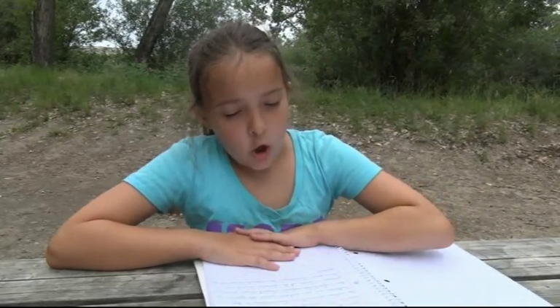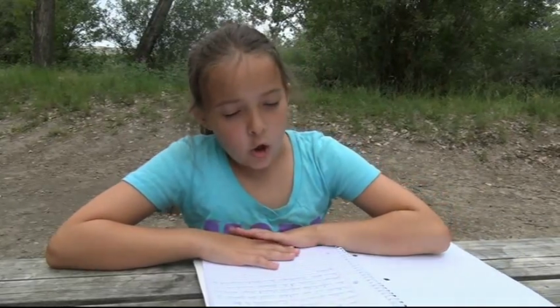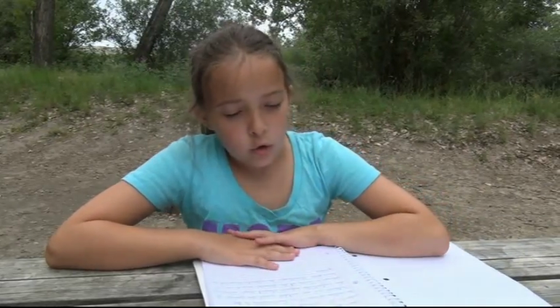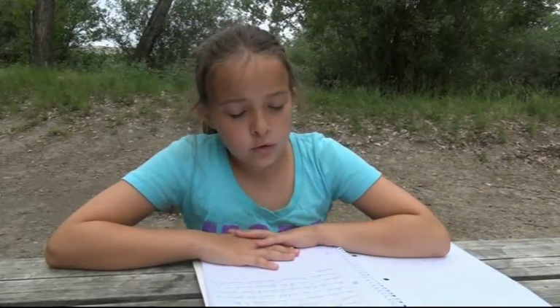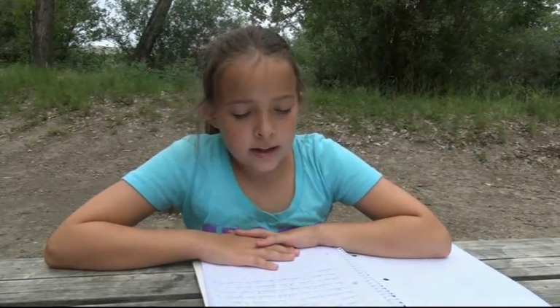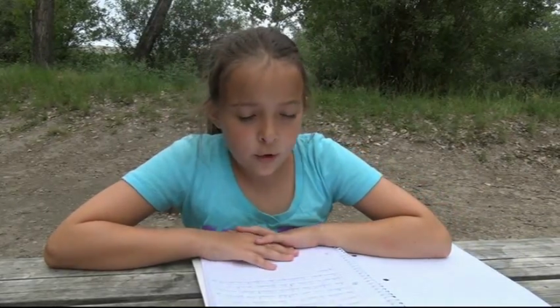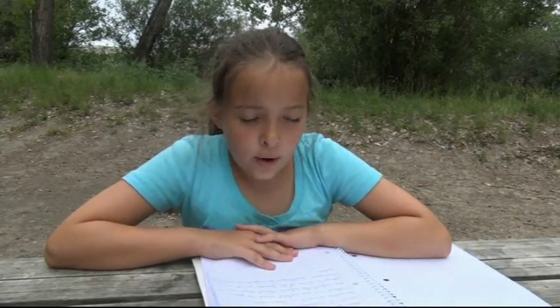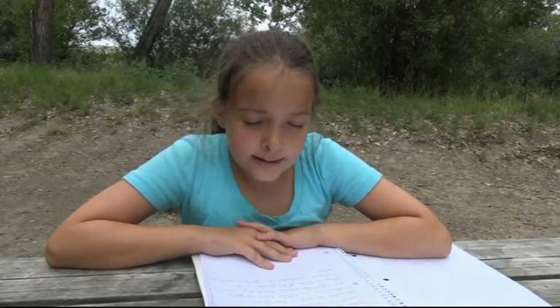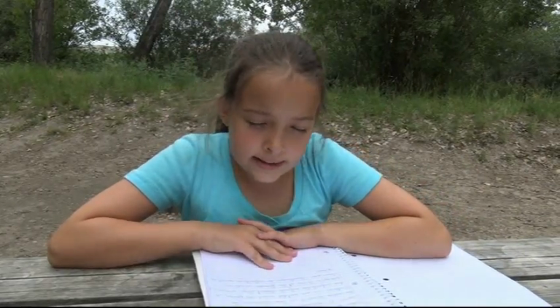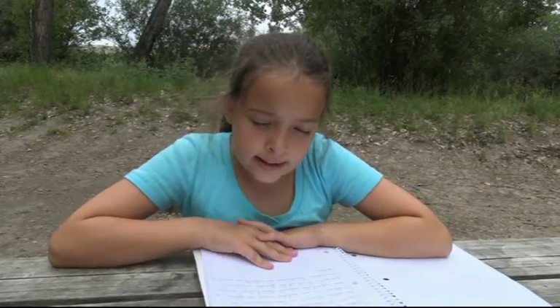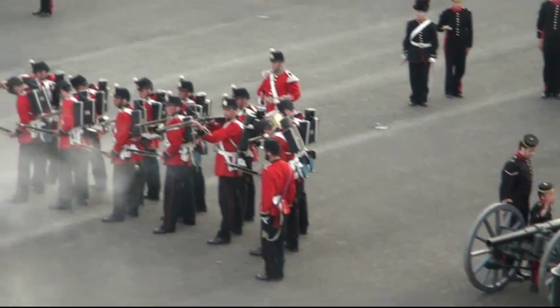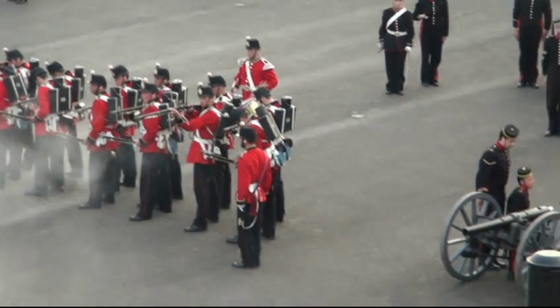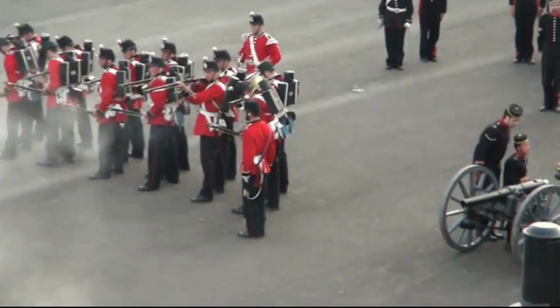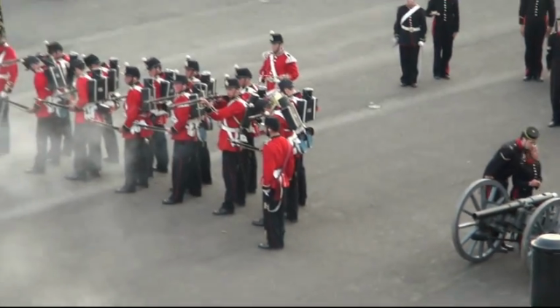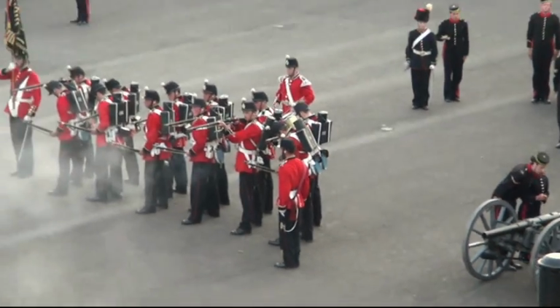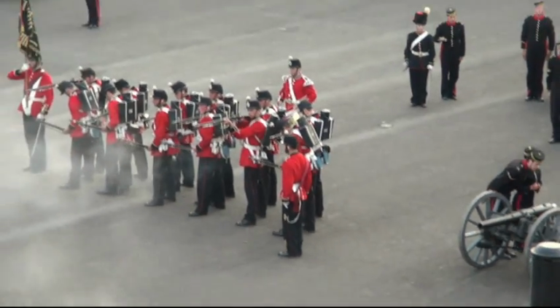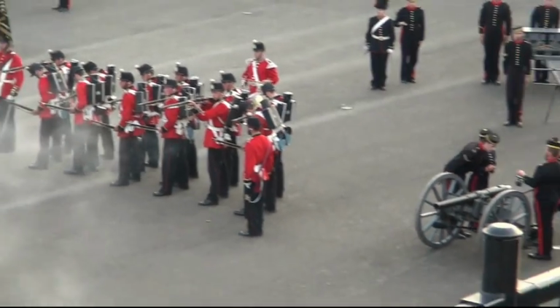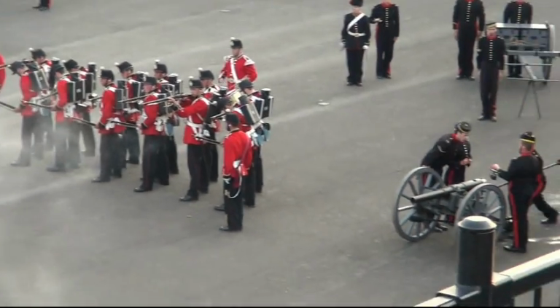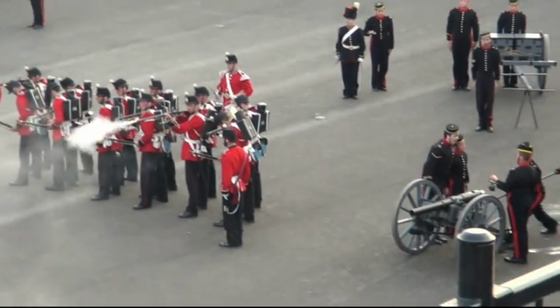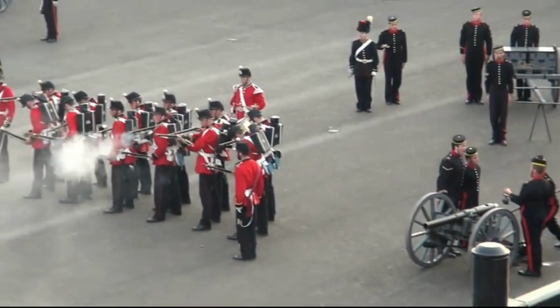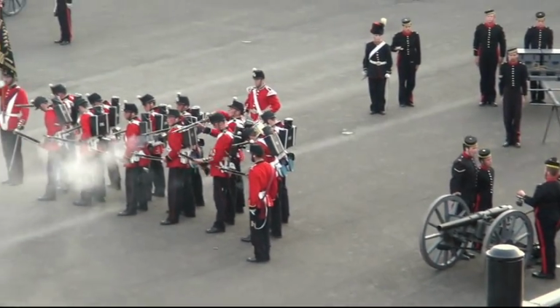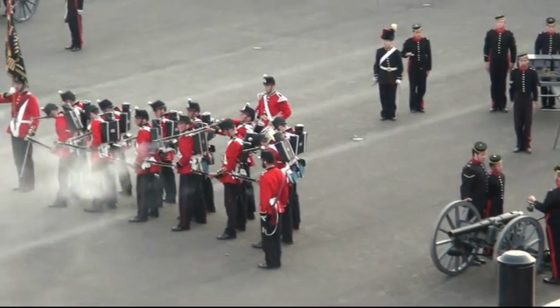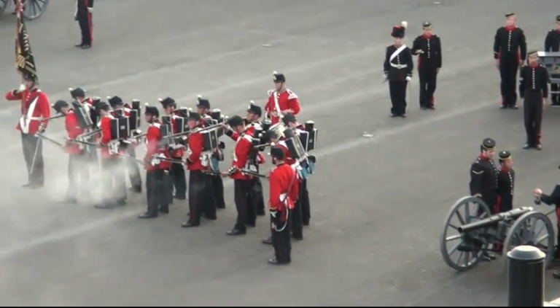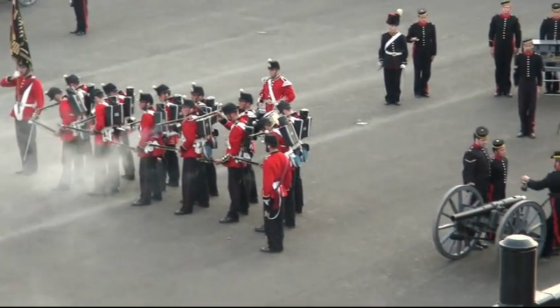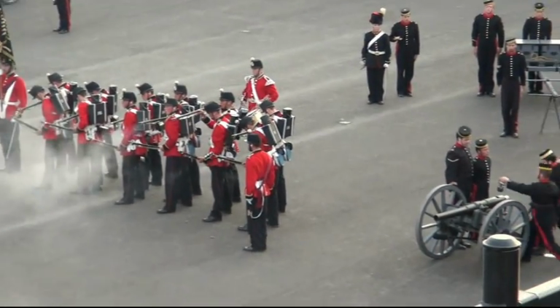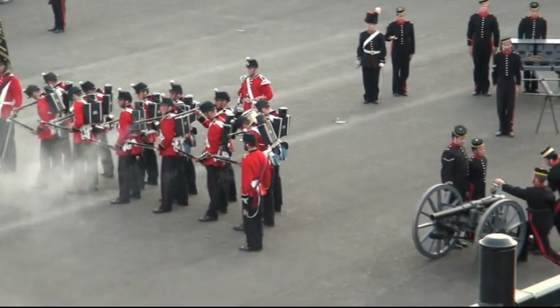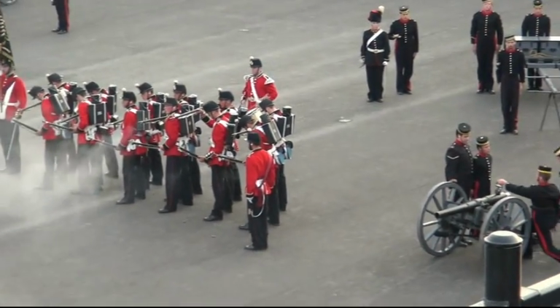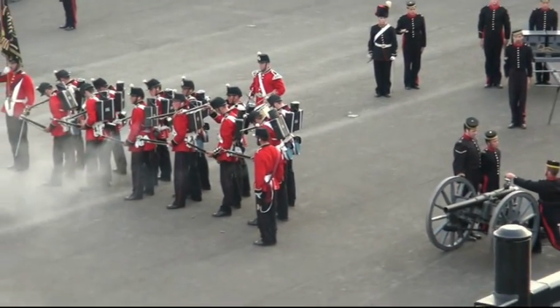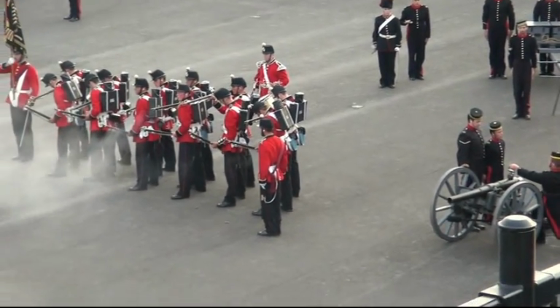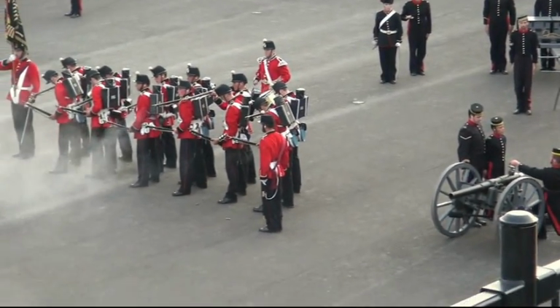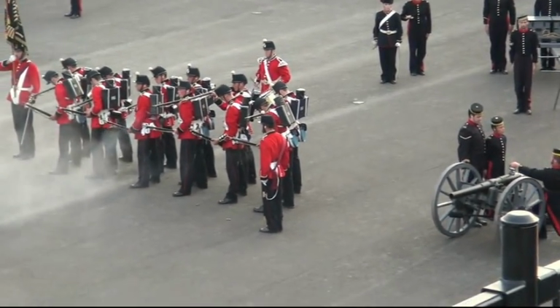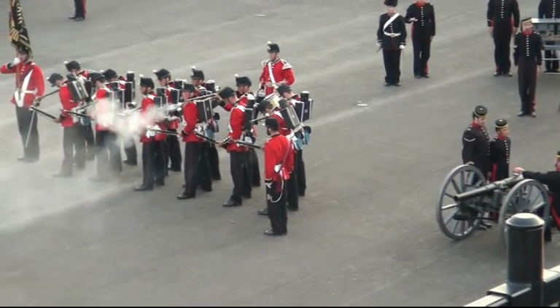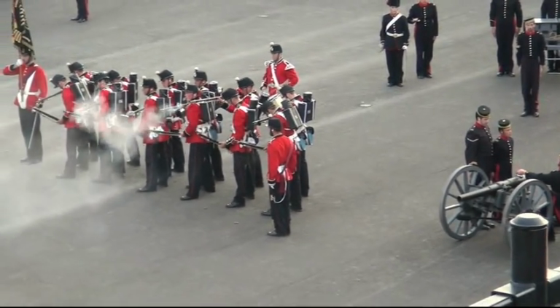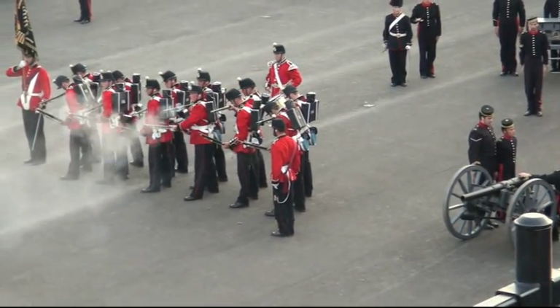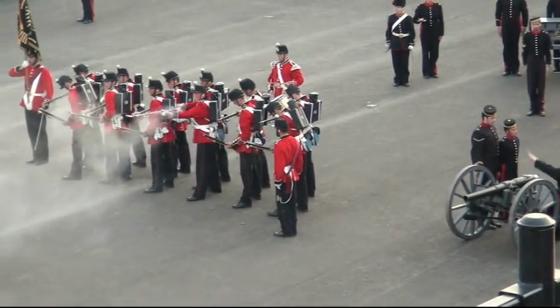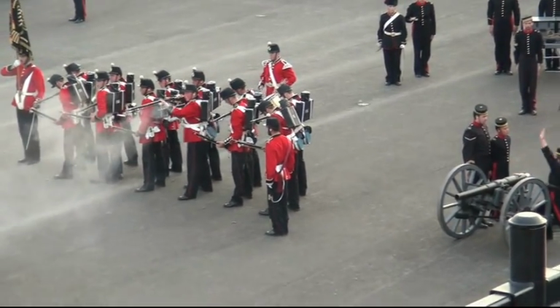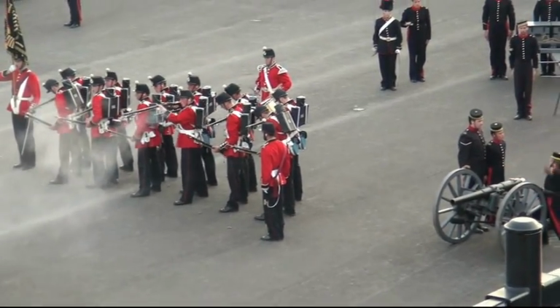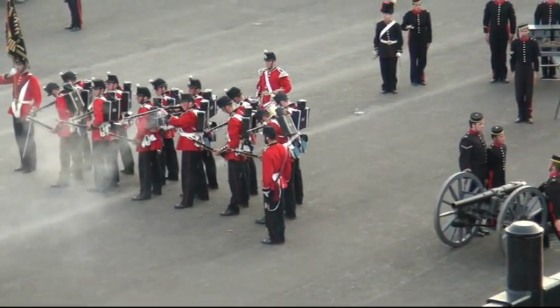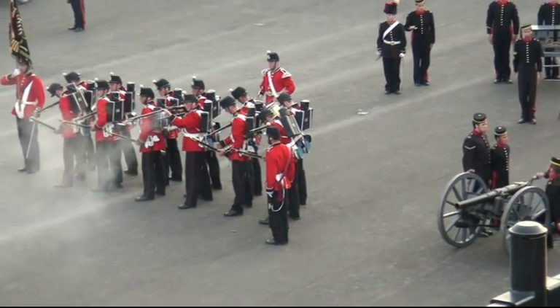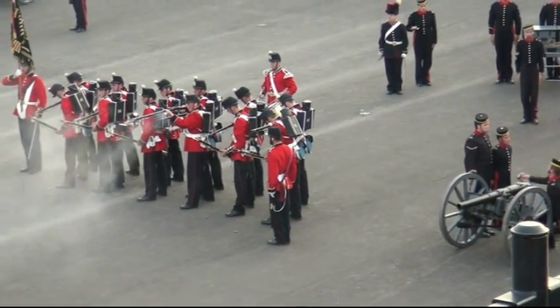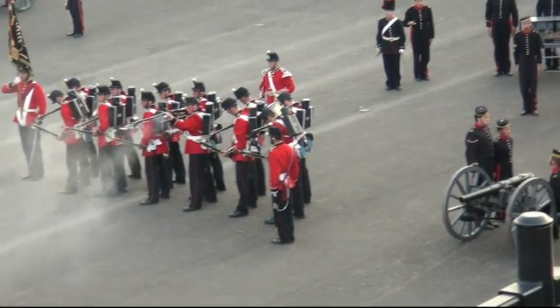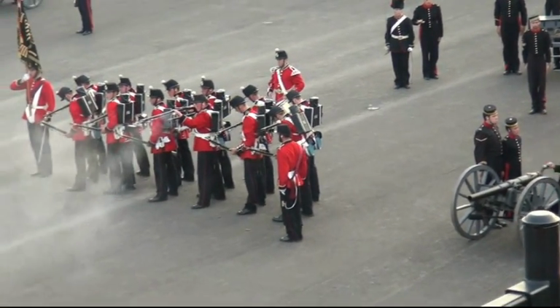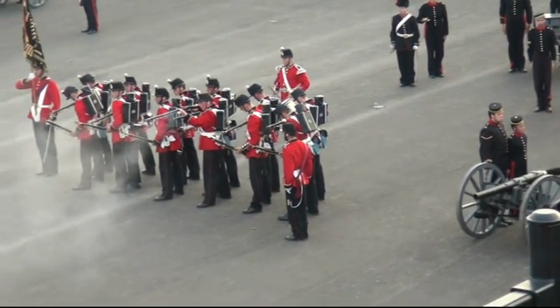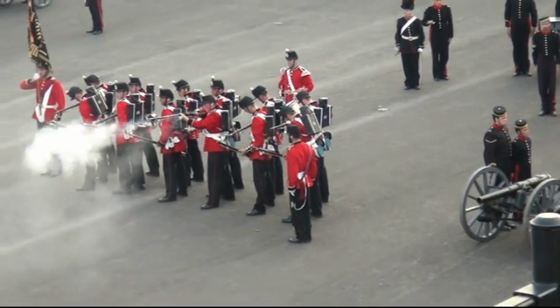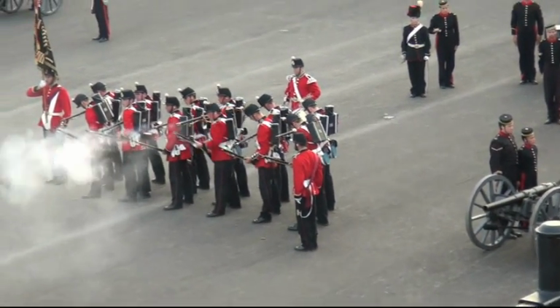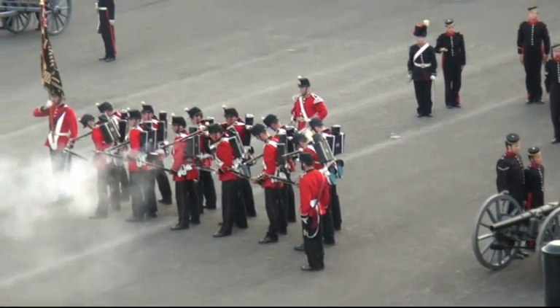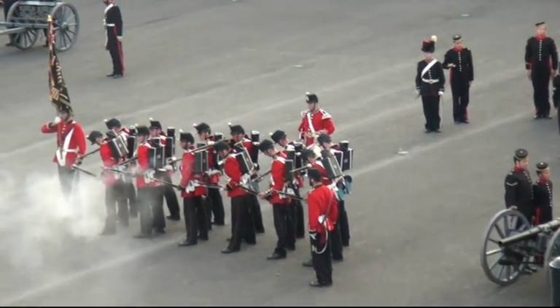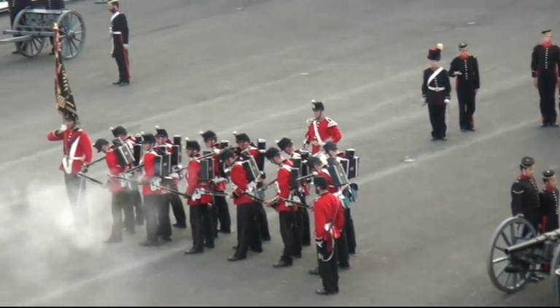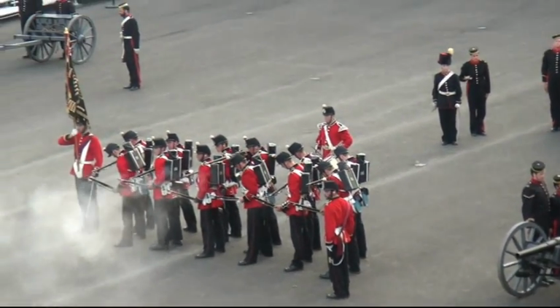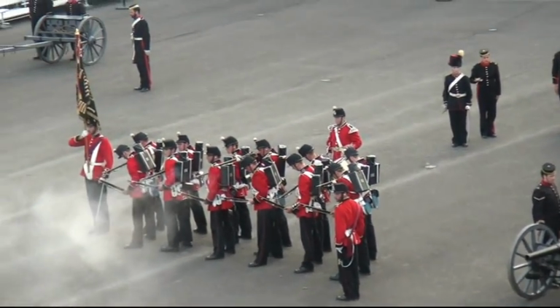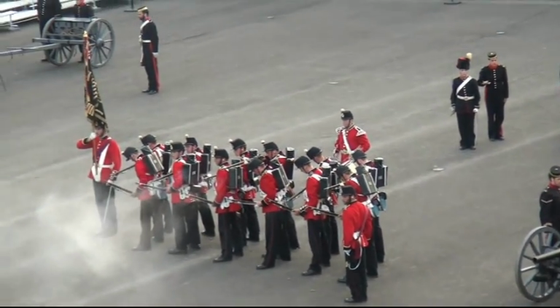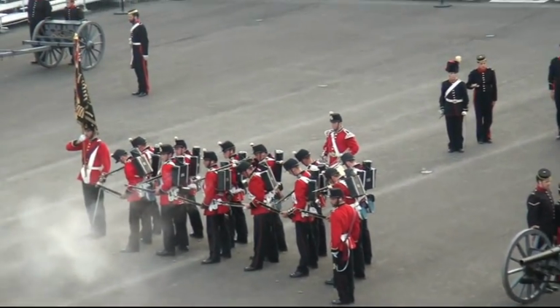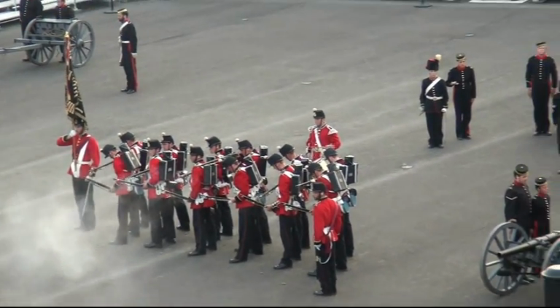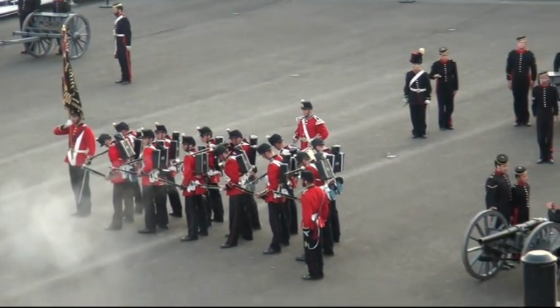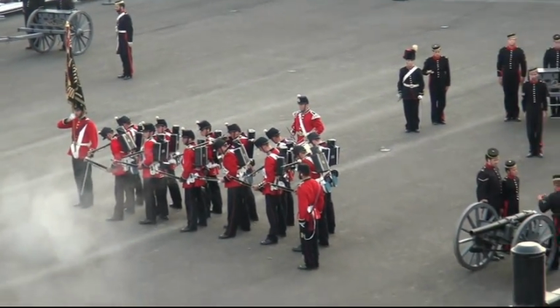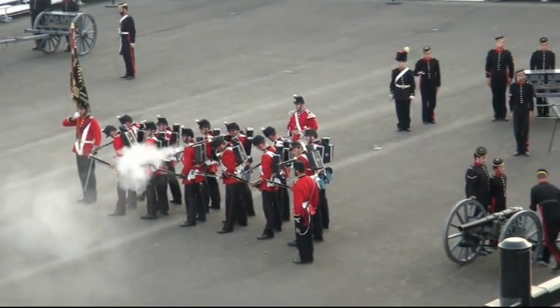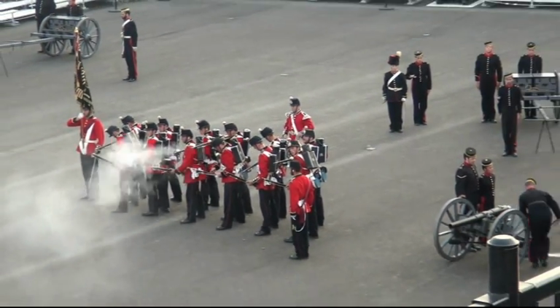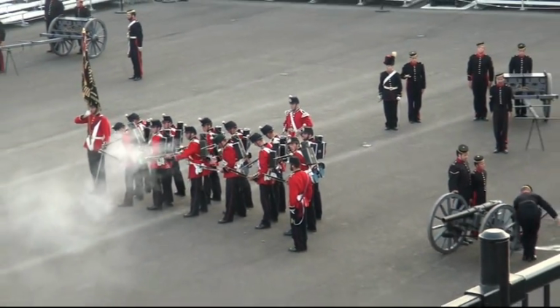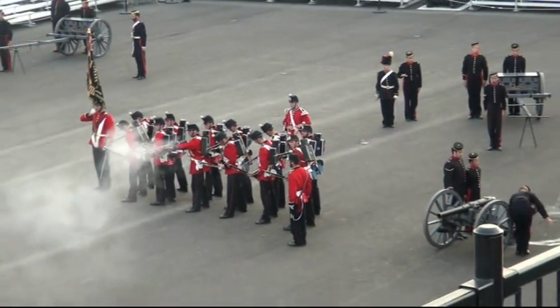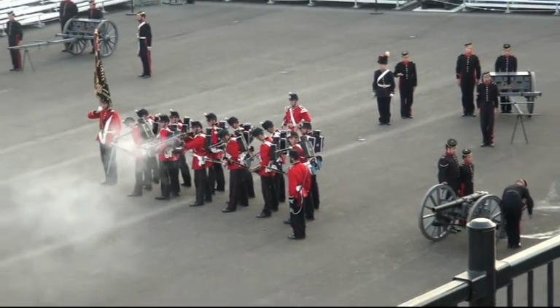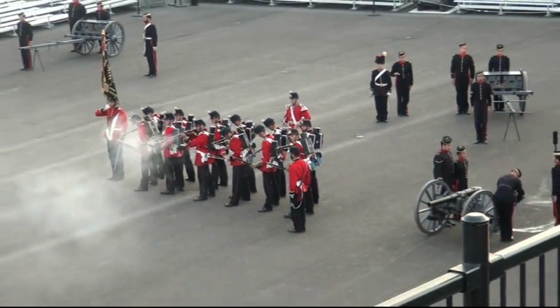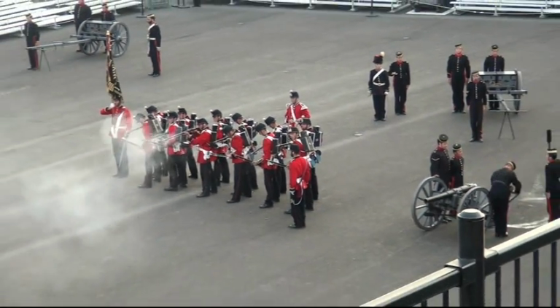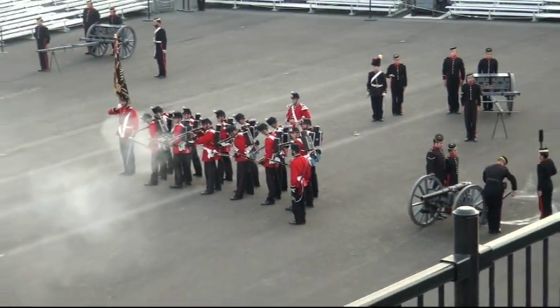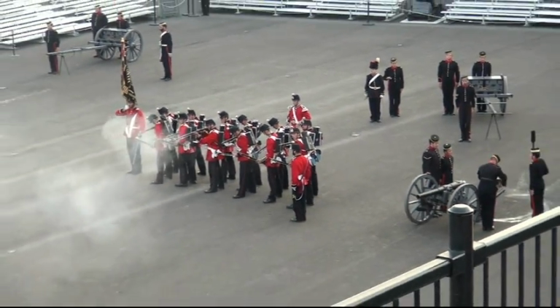Nous avons assisté à une démonstration de combat avec des fusils et des canons avec des balles à blanc, ce qui veut dire qu'elles ne pouvaient blesser personne.